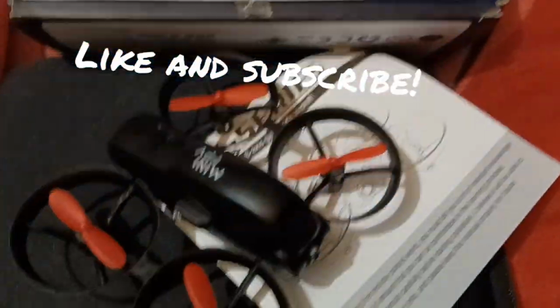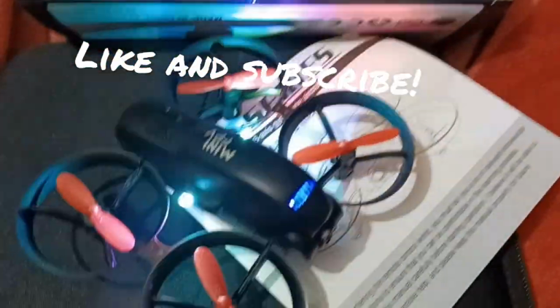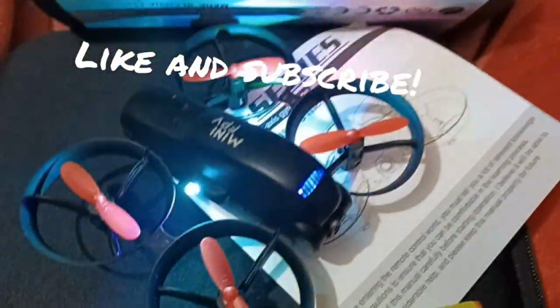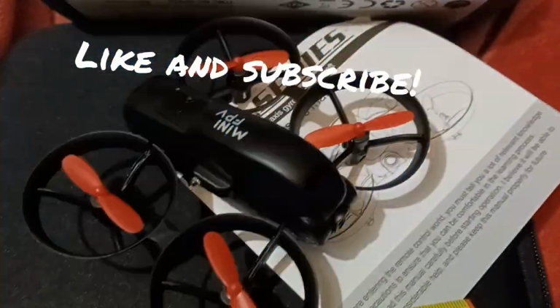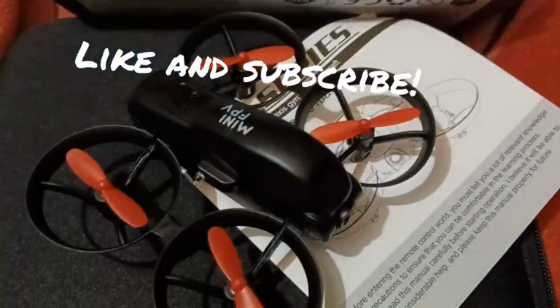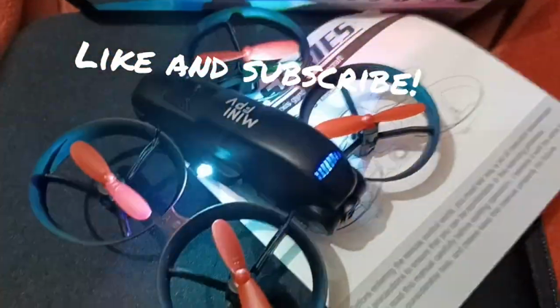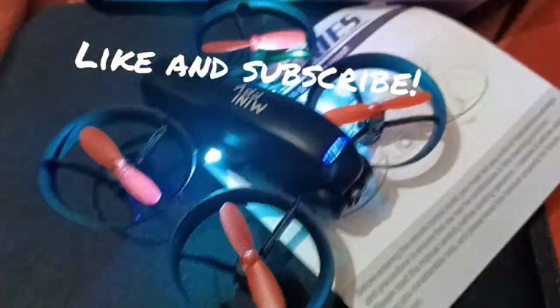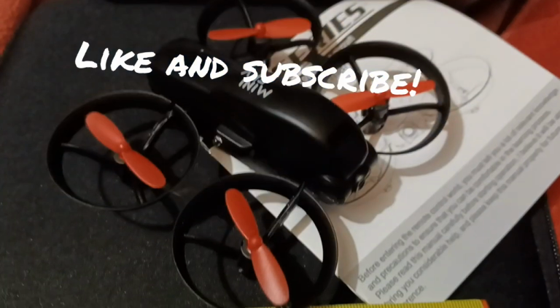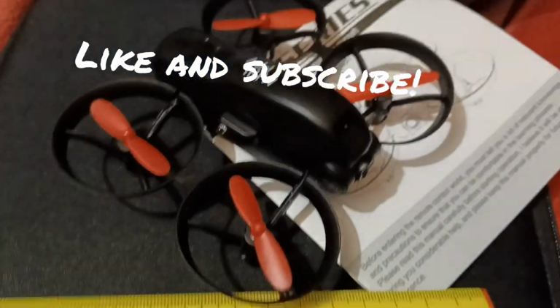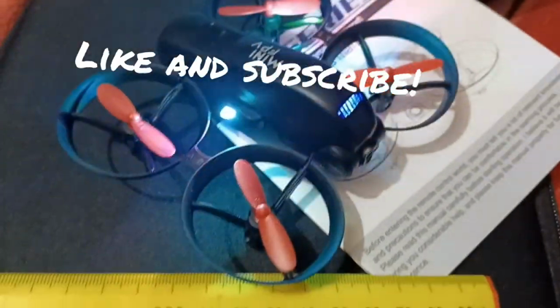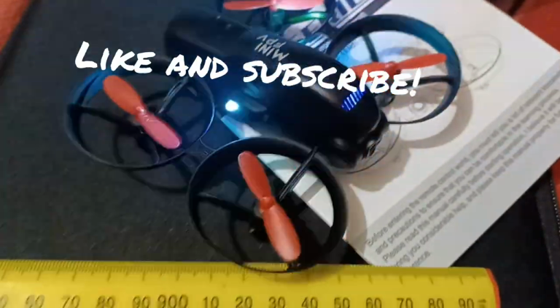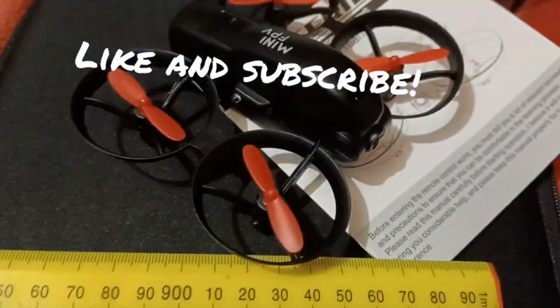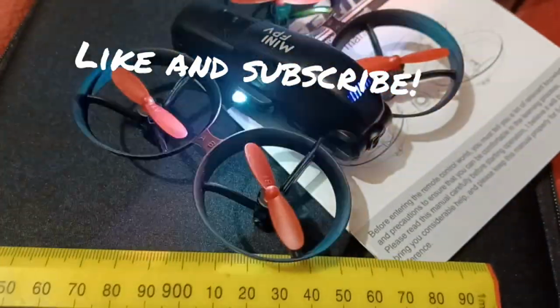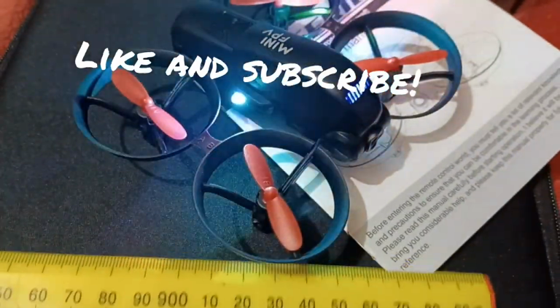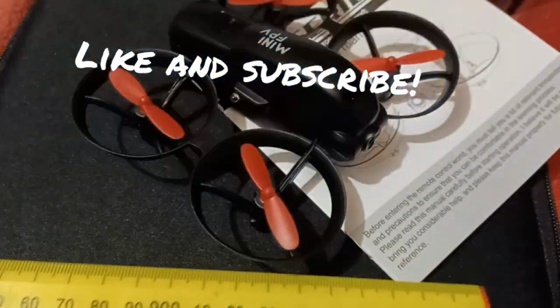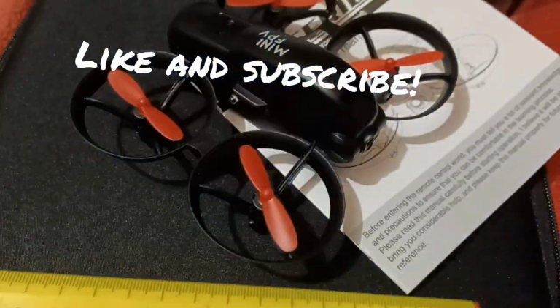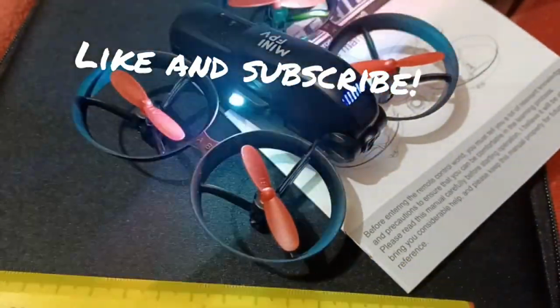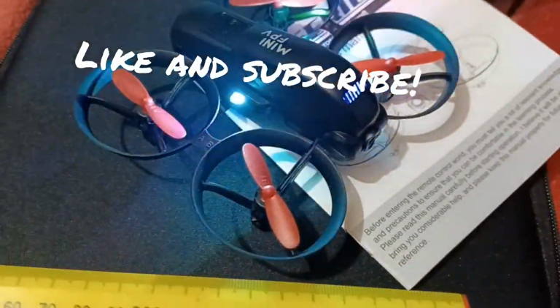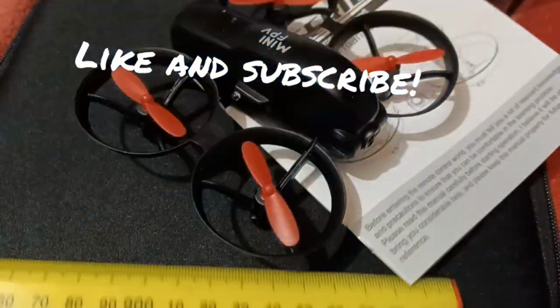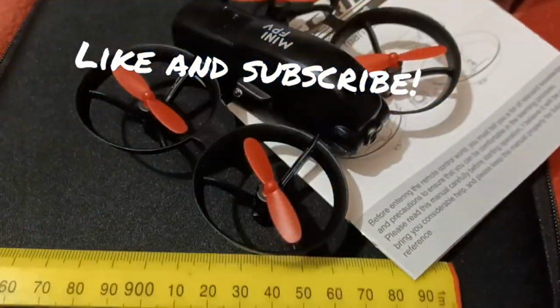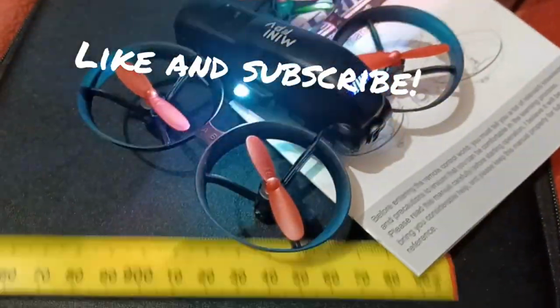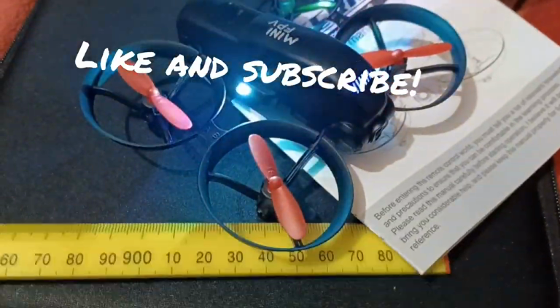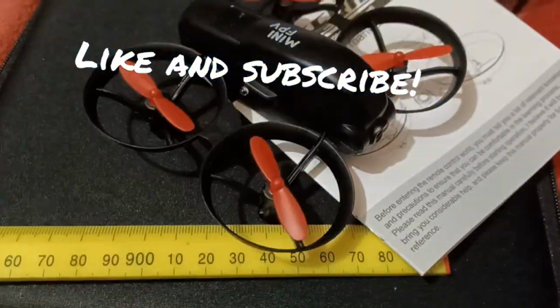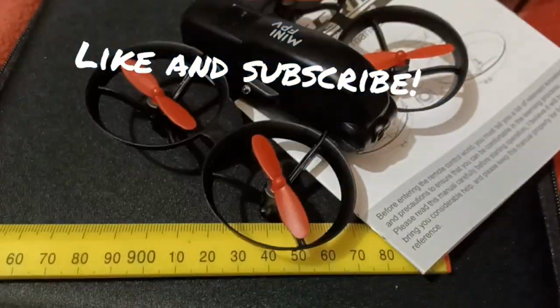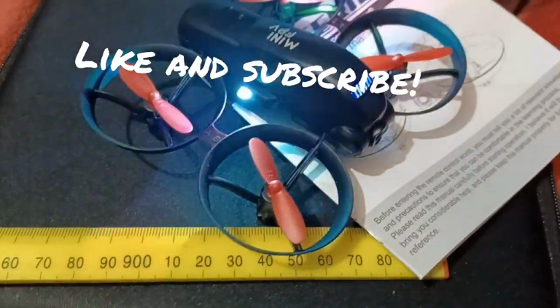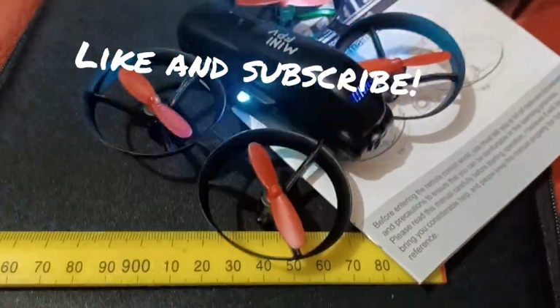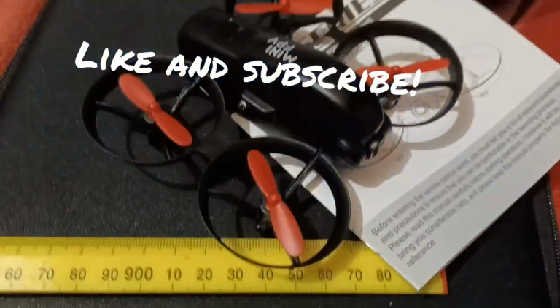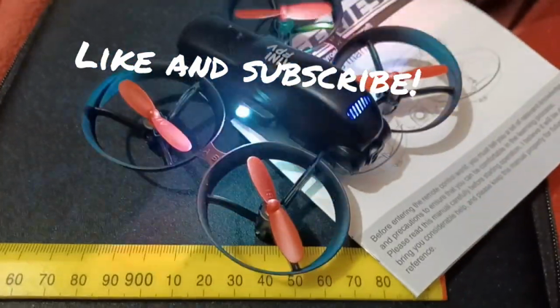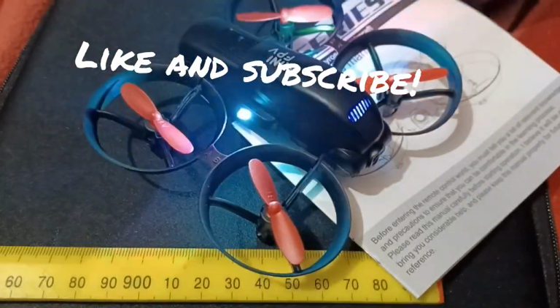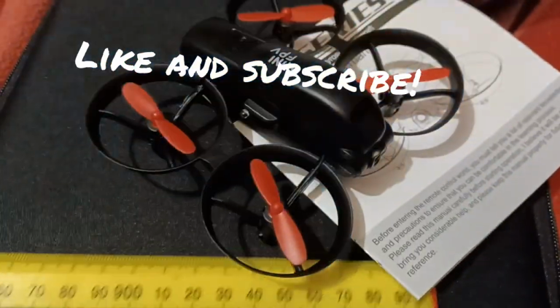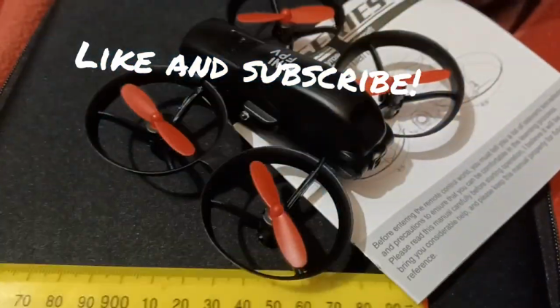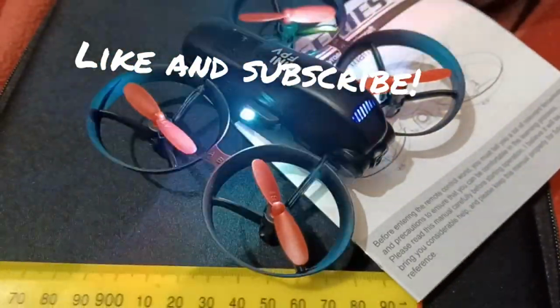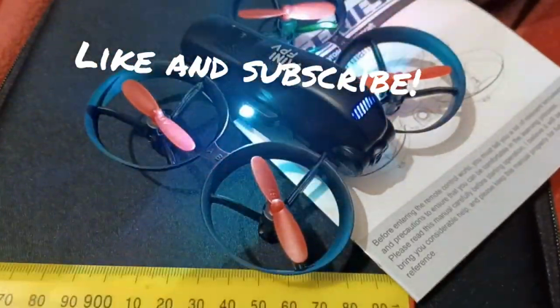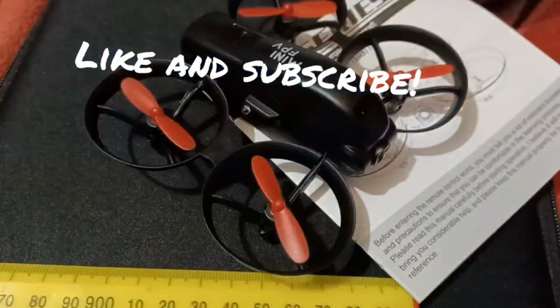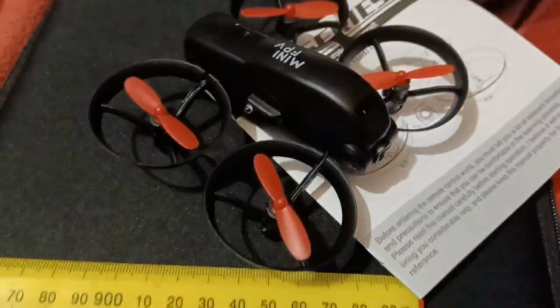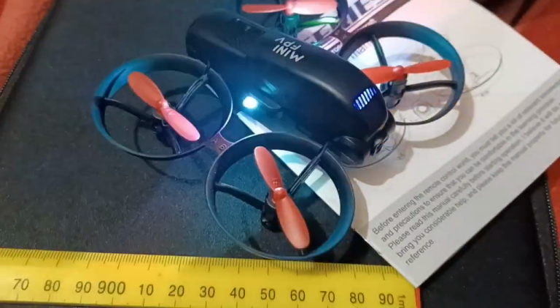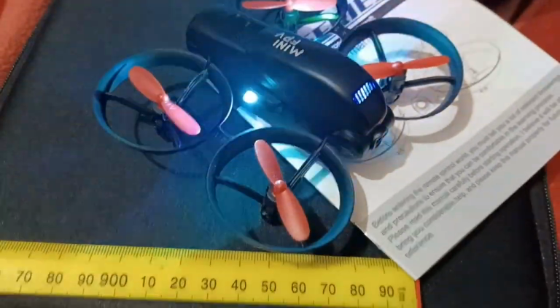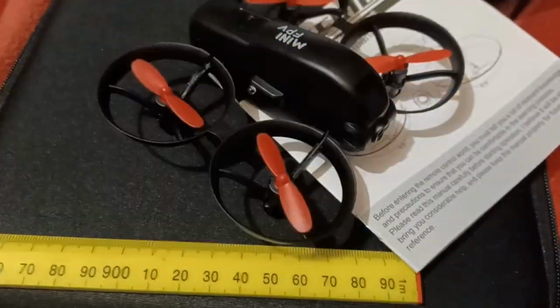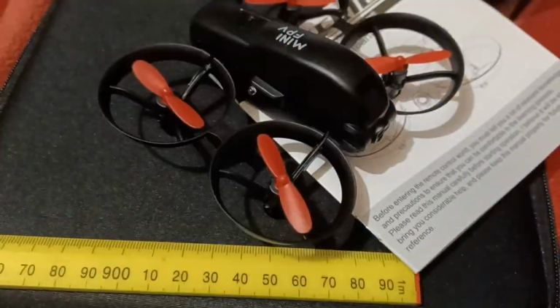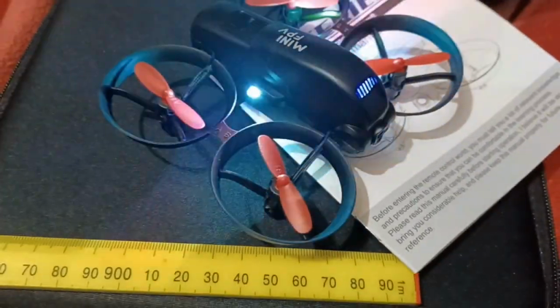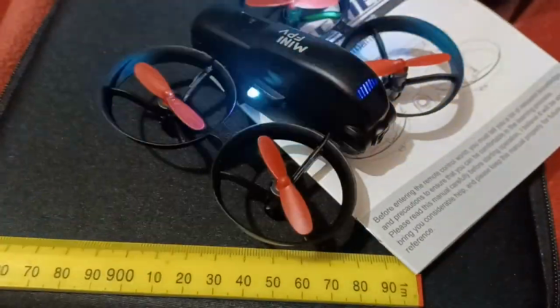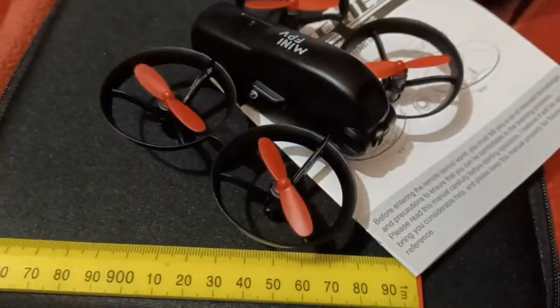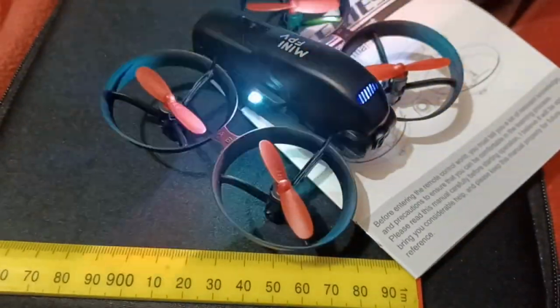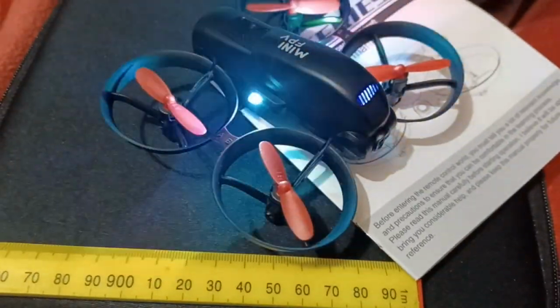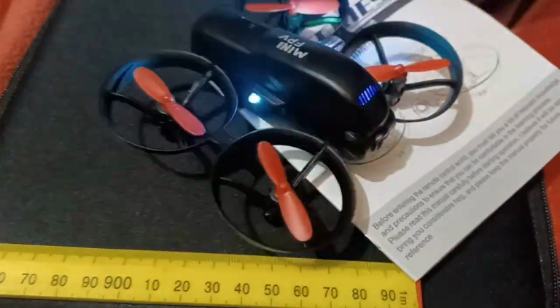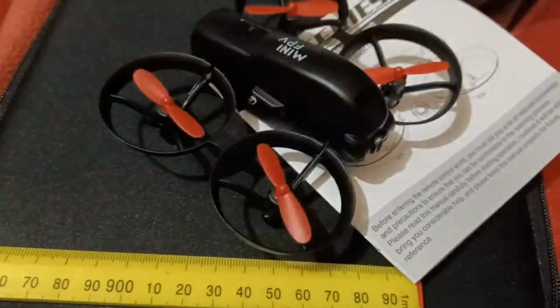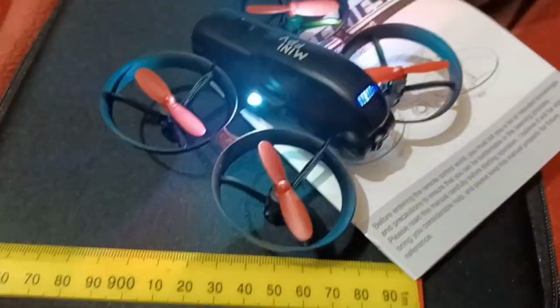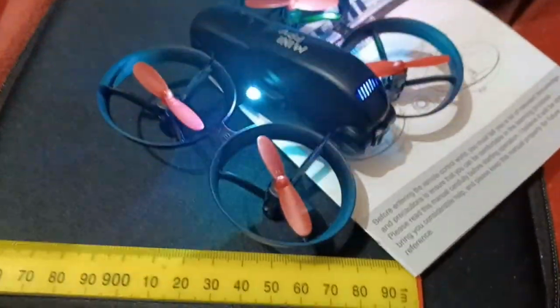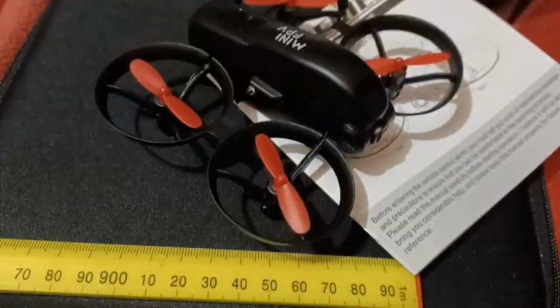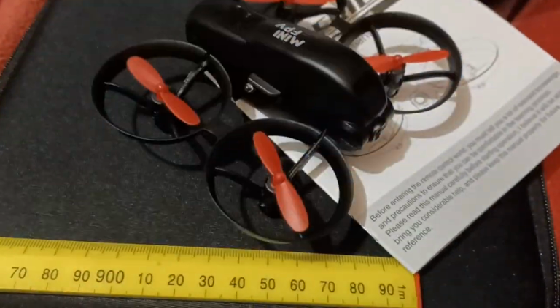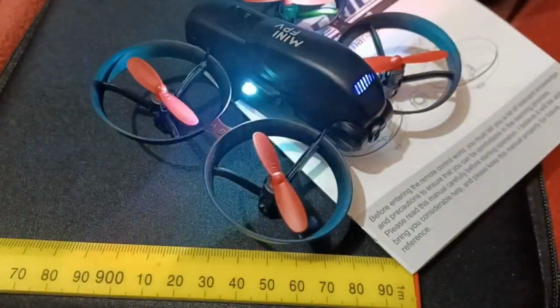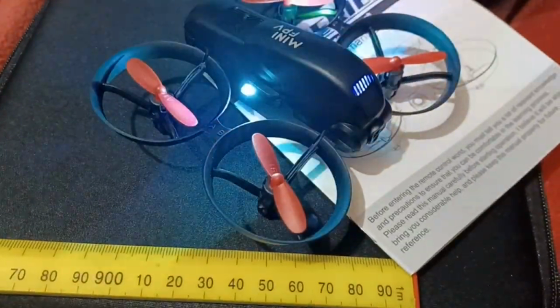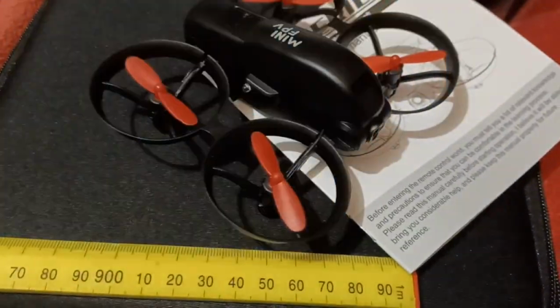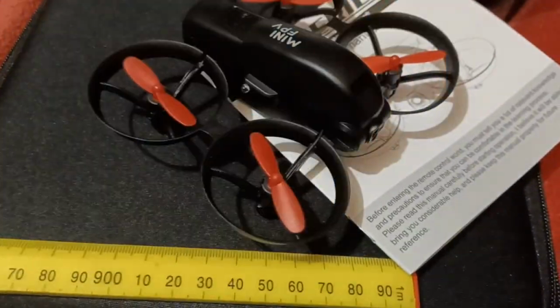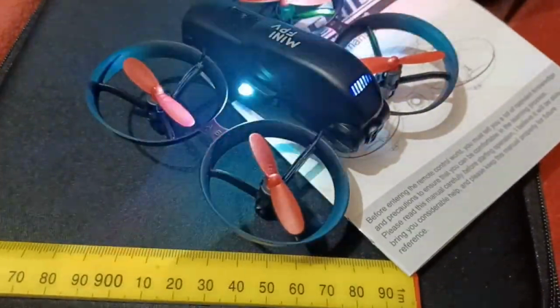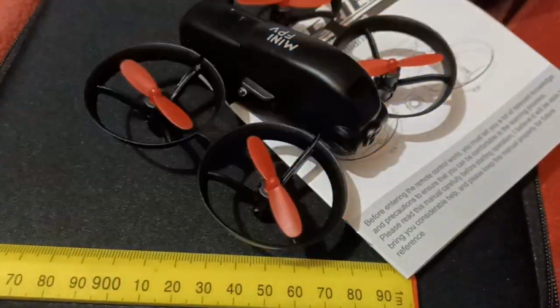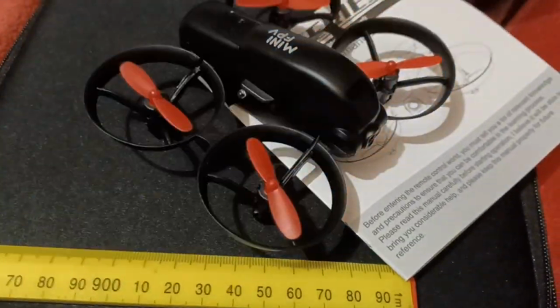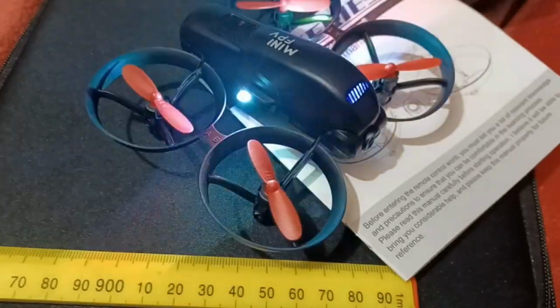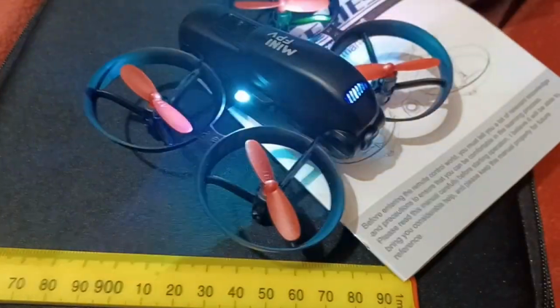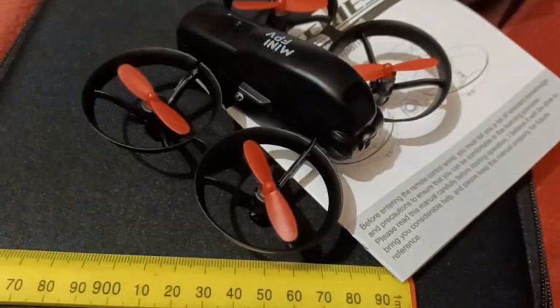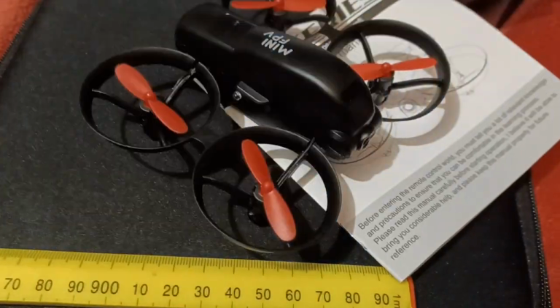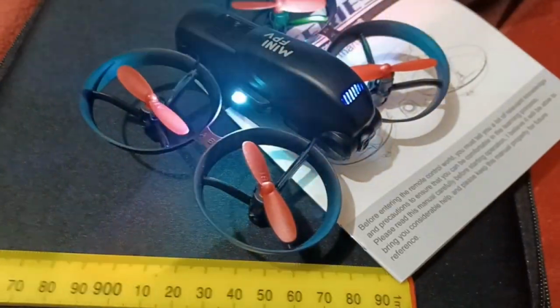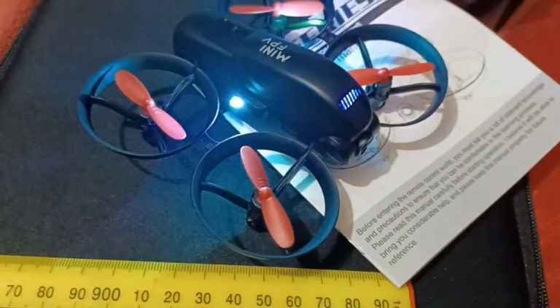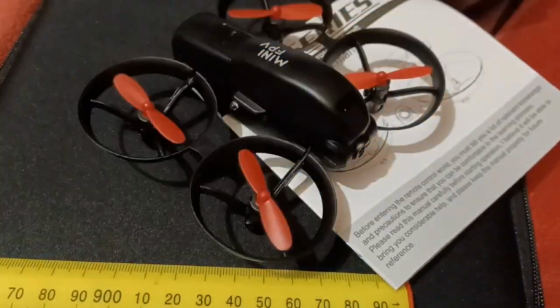The KF Plan KF615 everyone. Like and subscribe. See you on the next one.